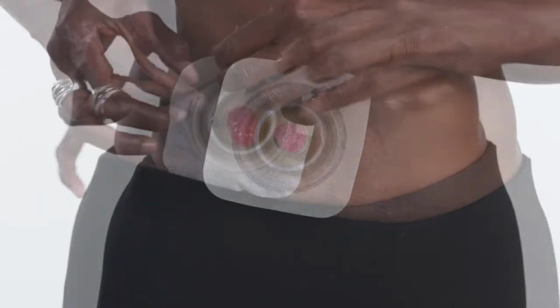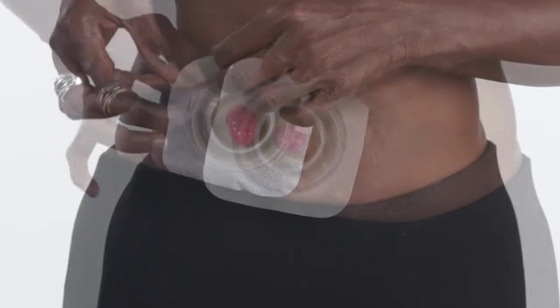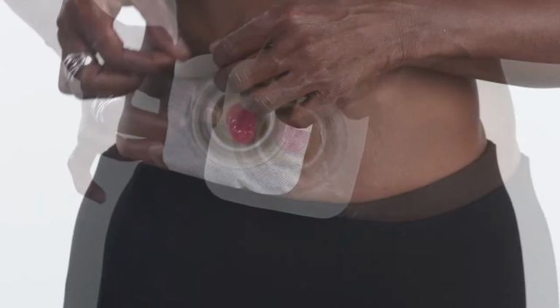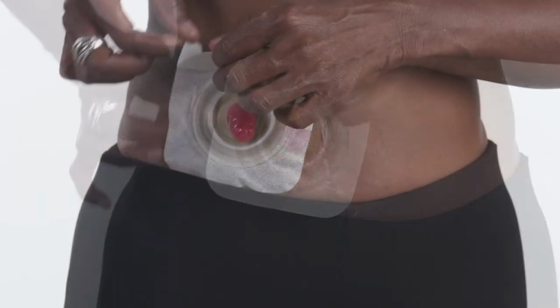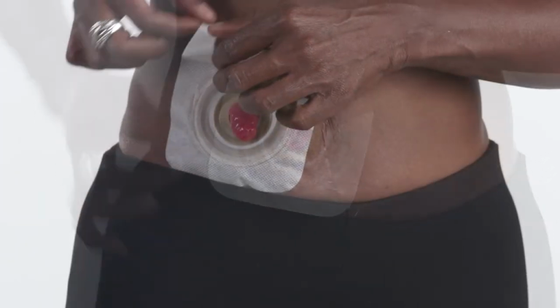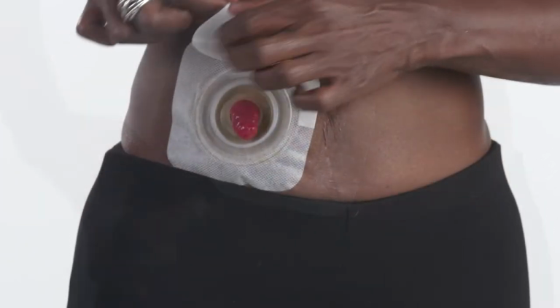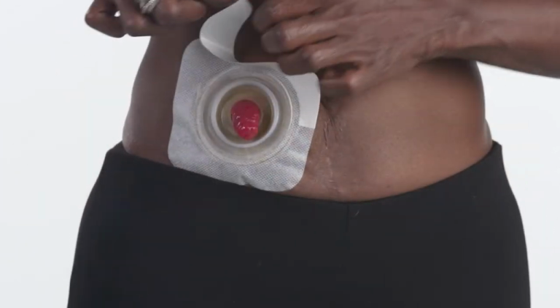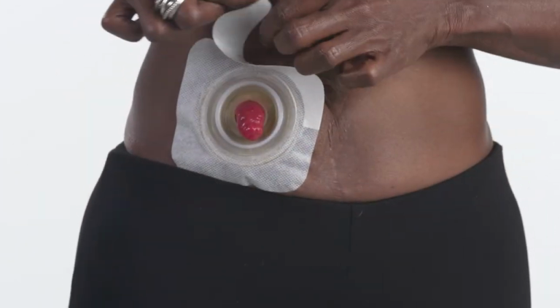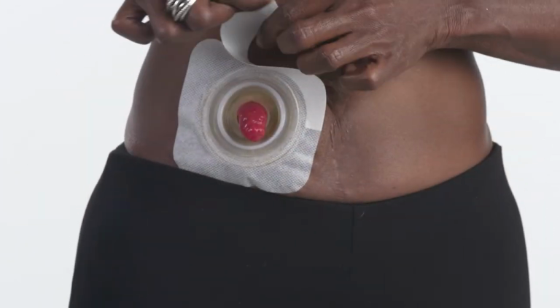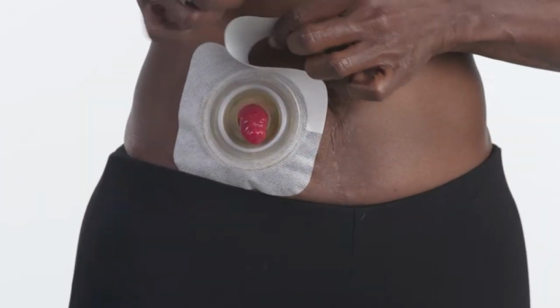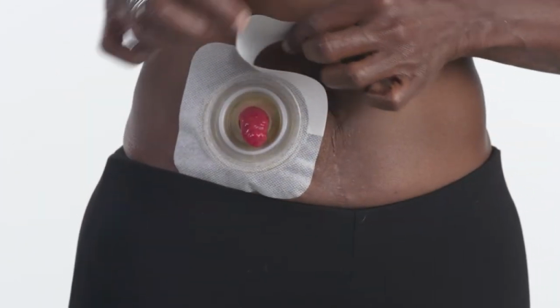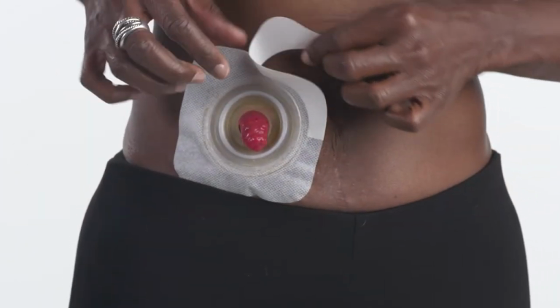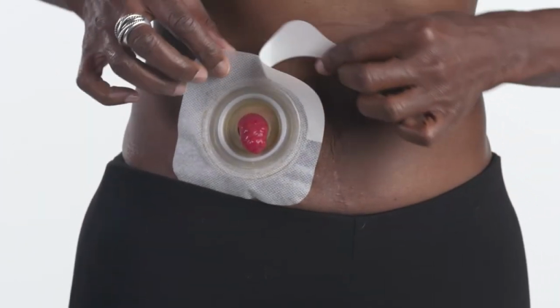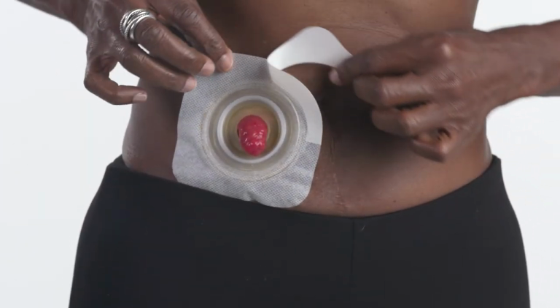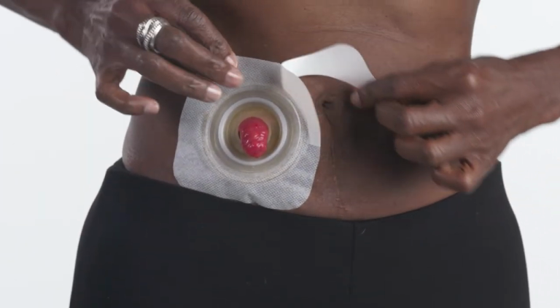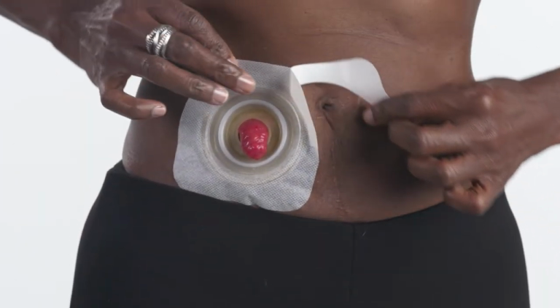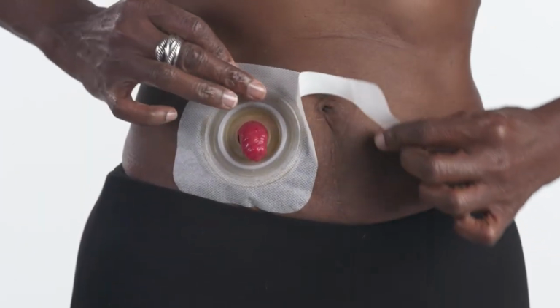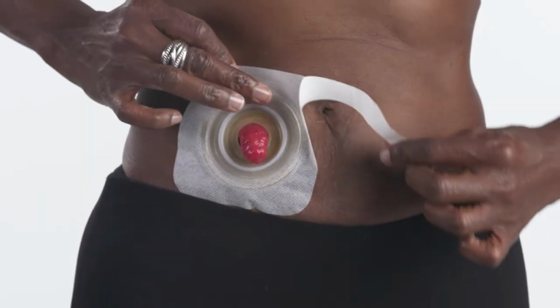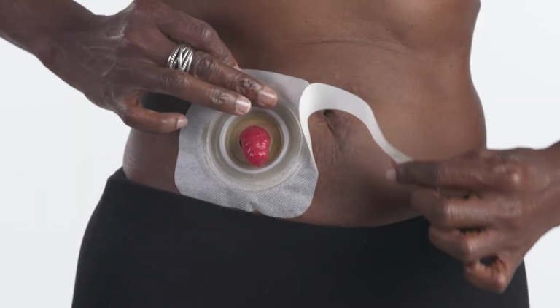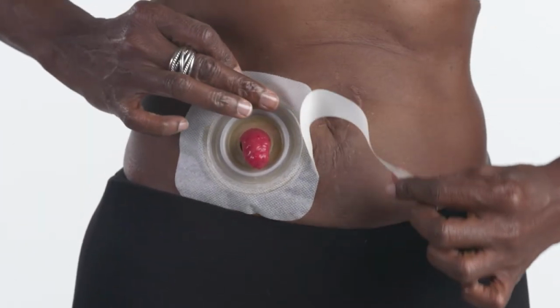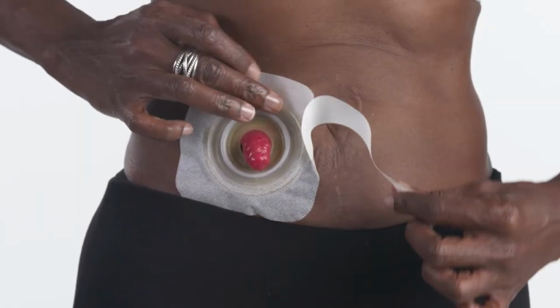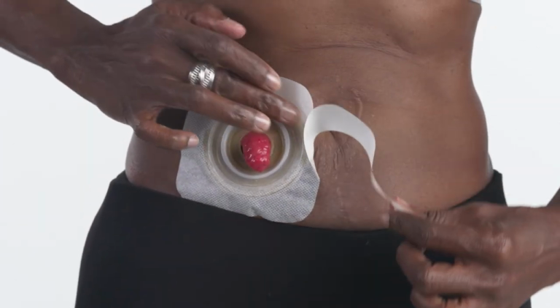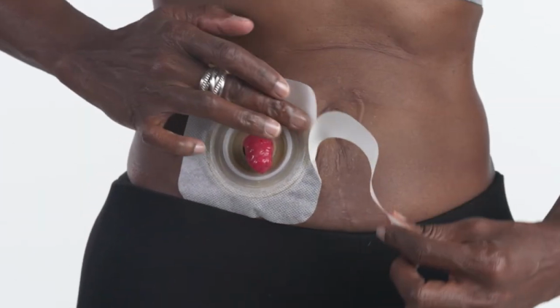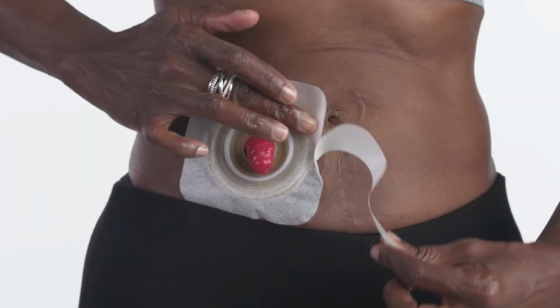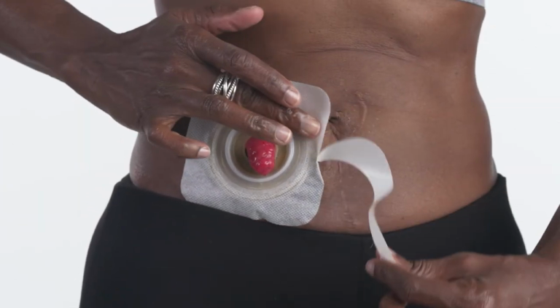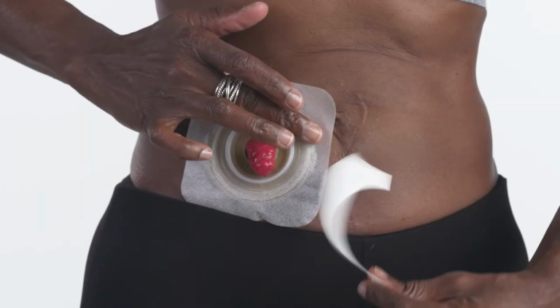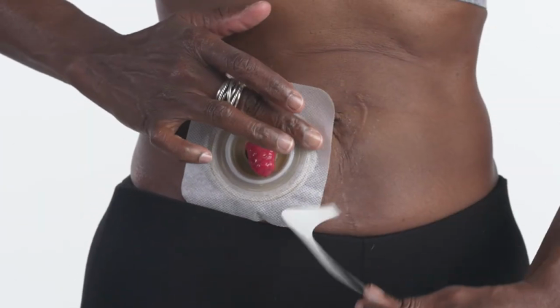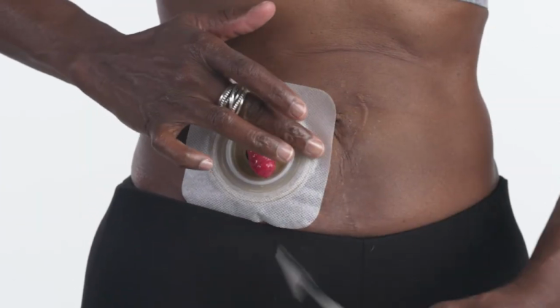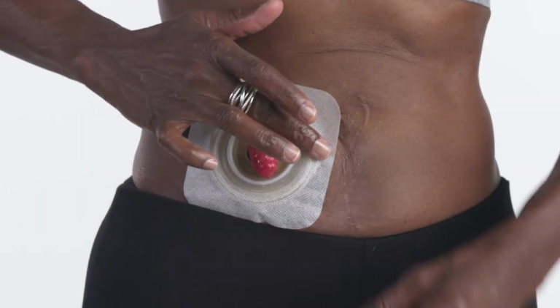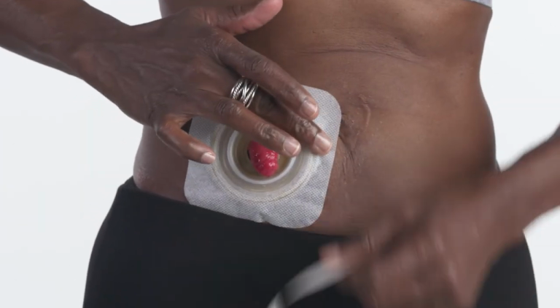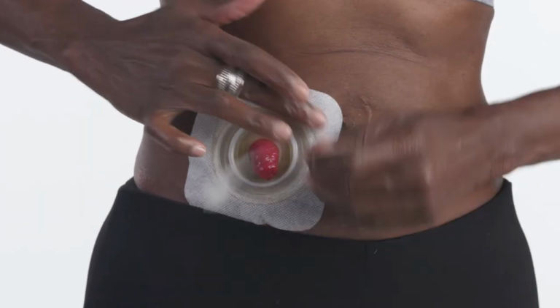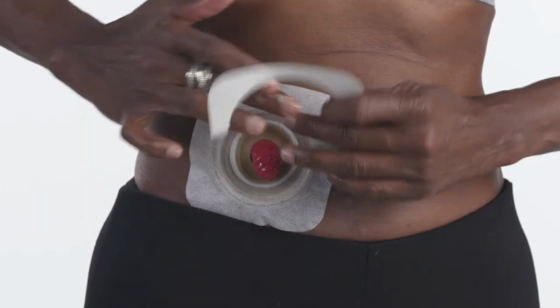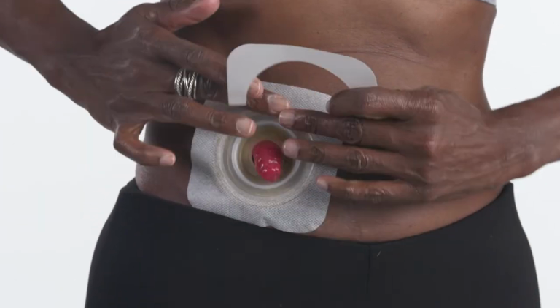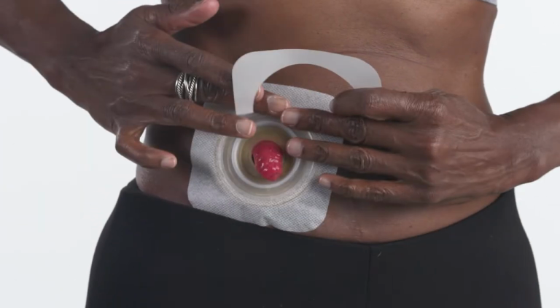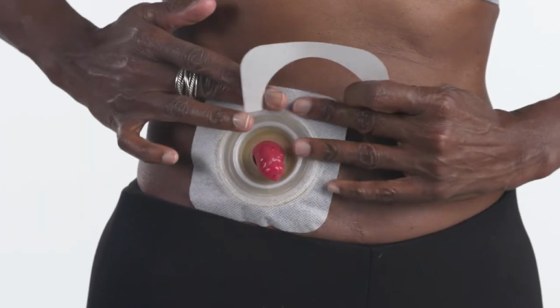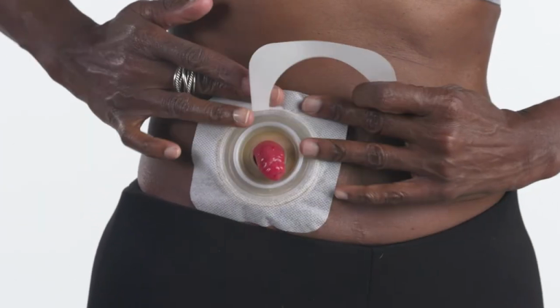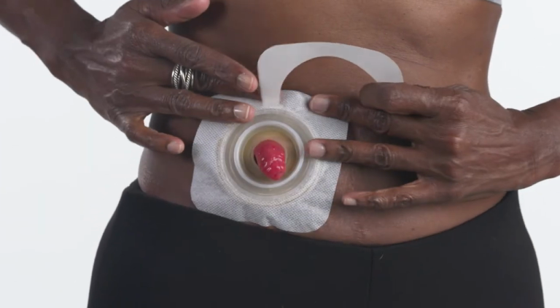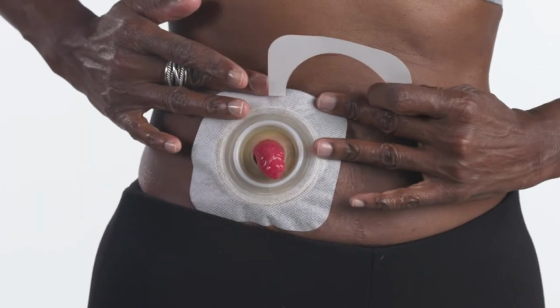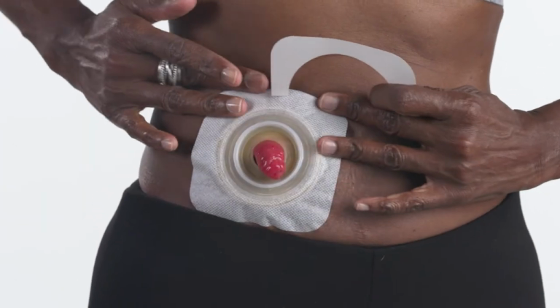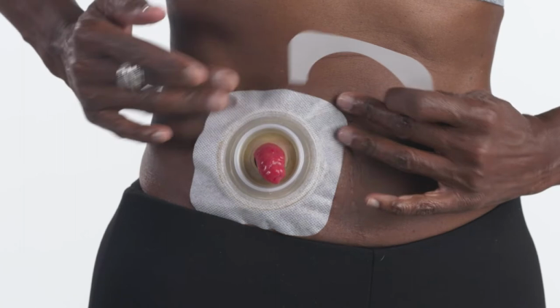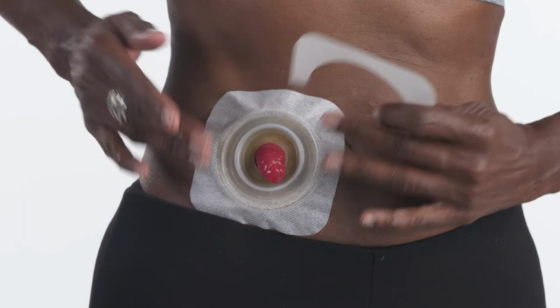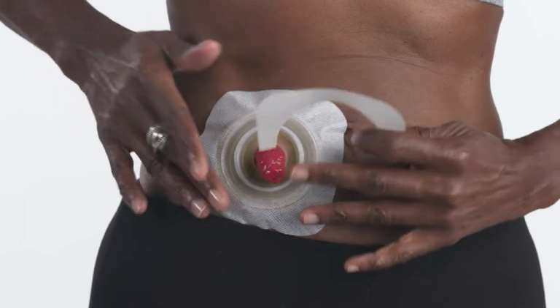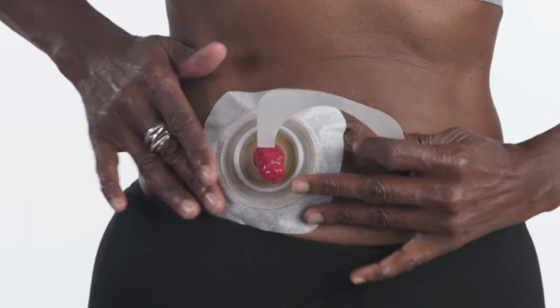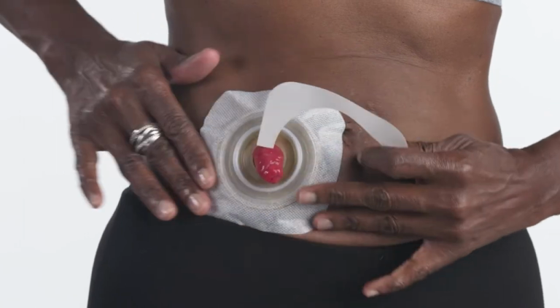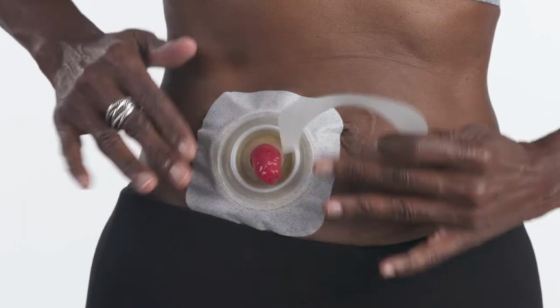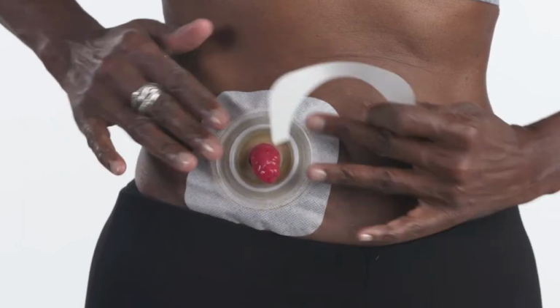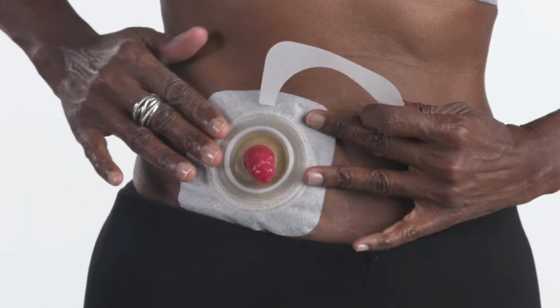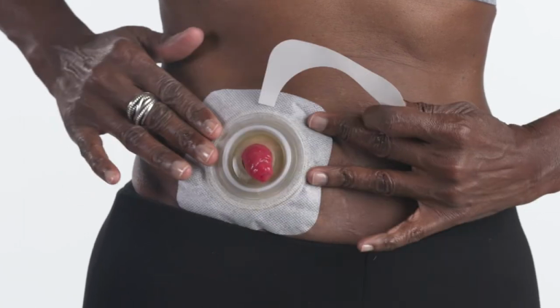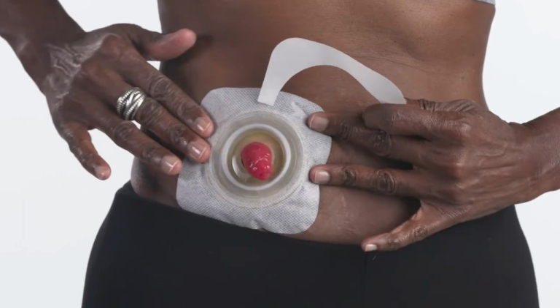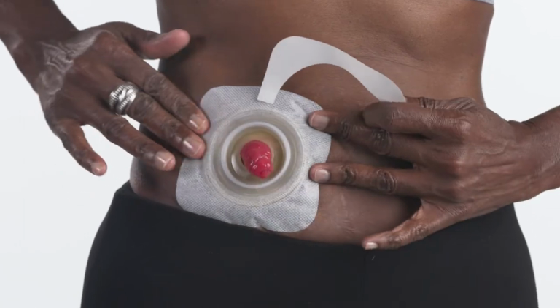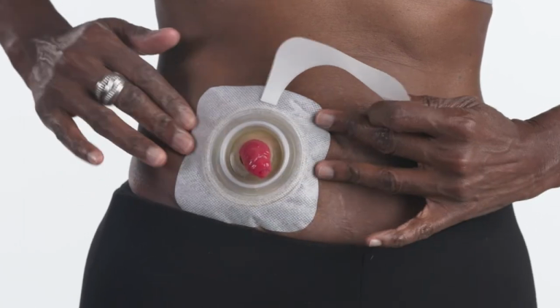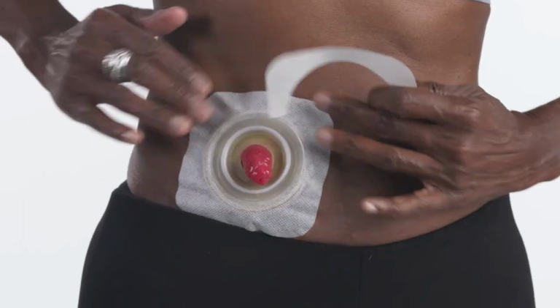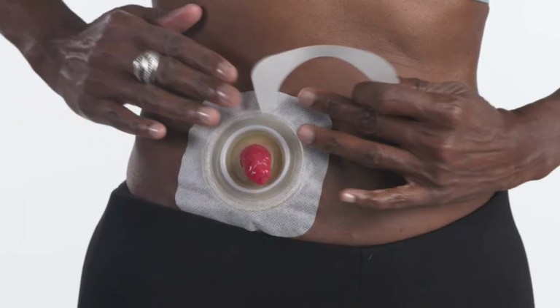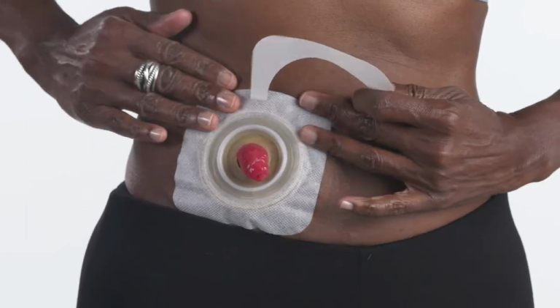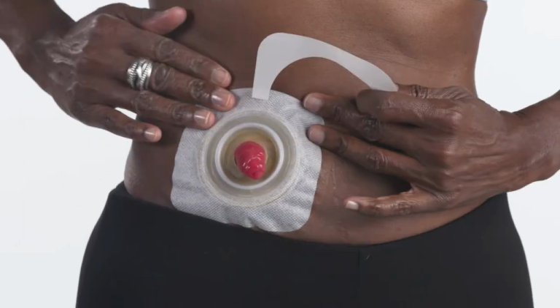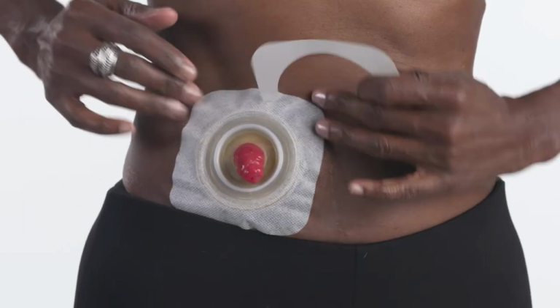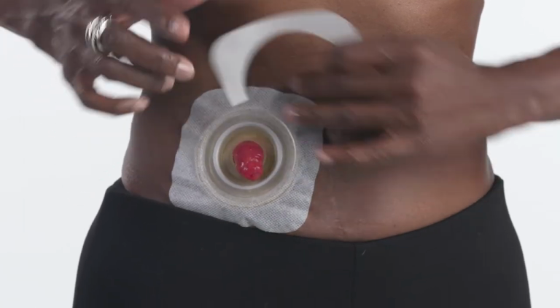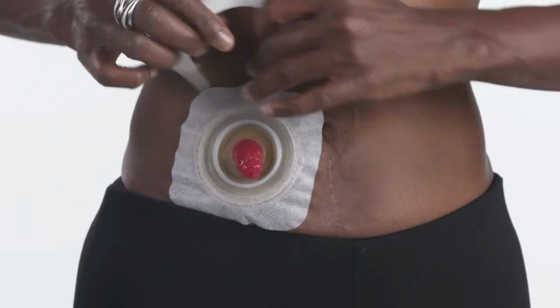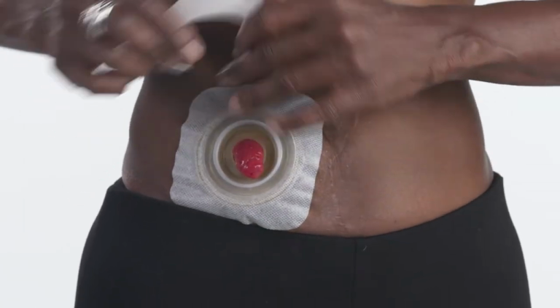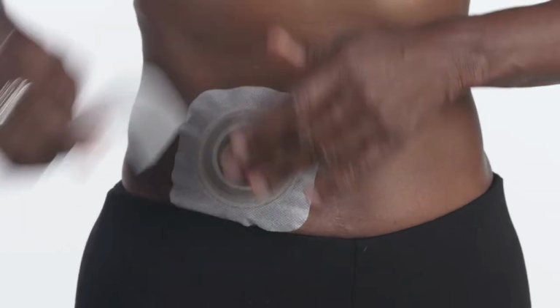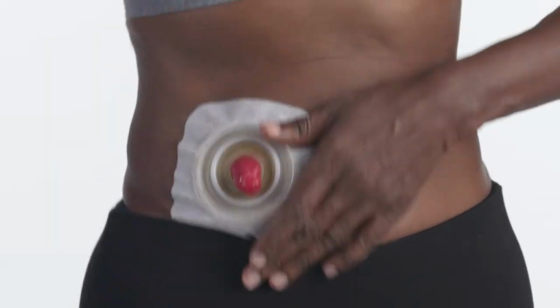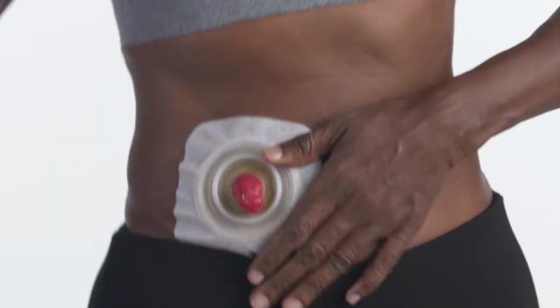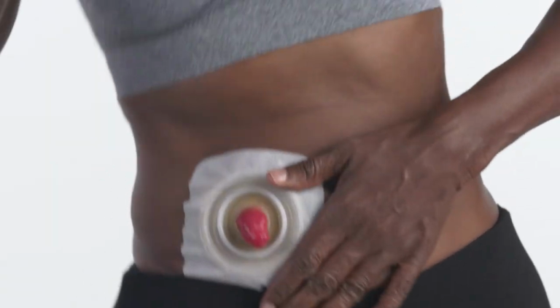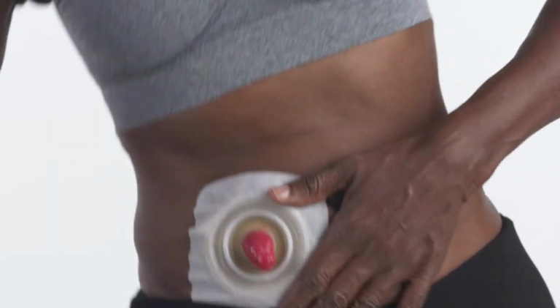Remove the release paper from the fabric collar and press against your skin, smoothing out any wrinkles.